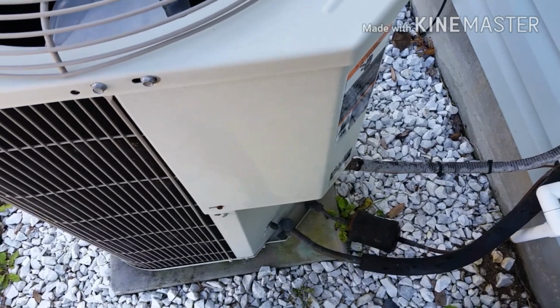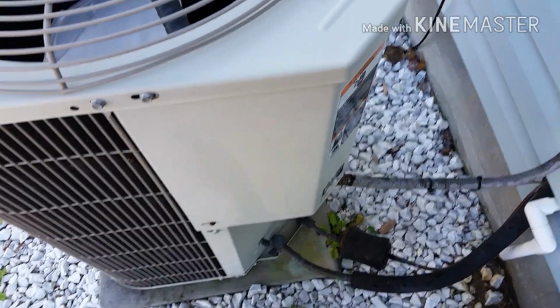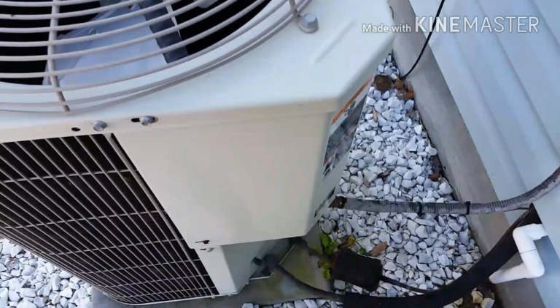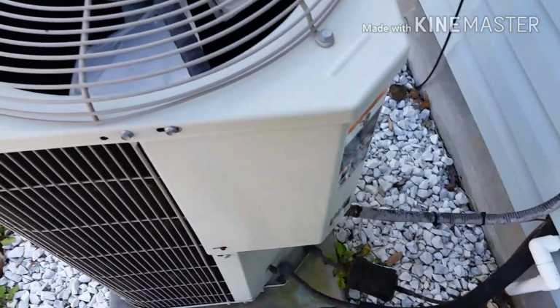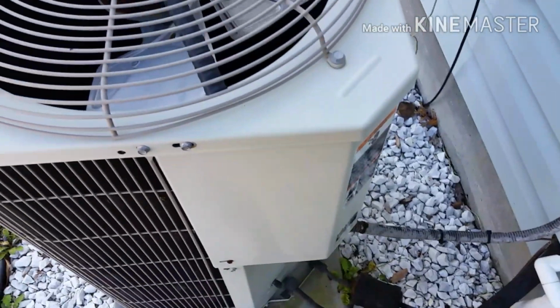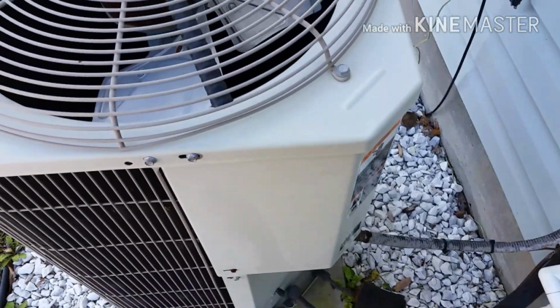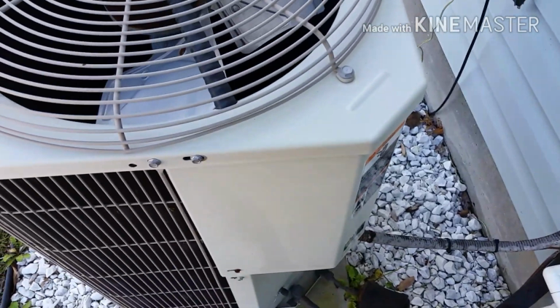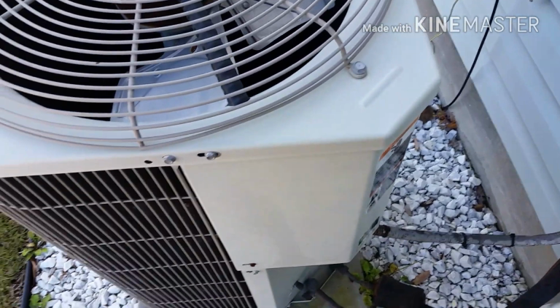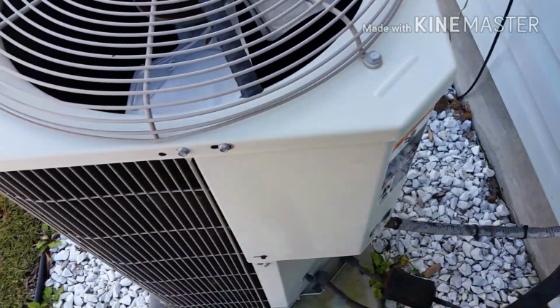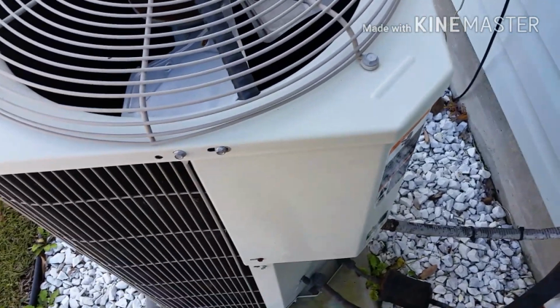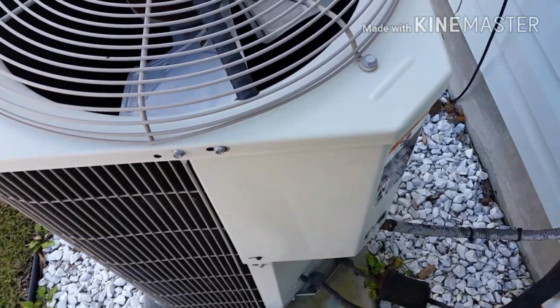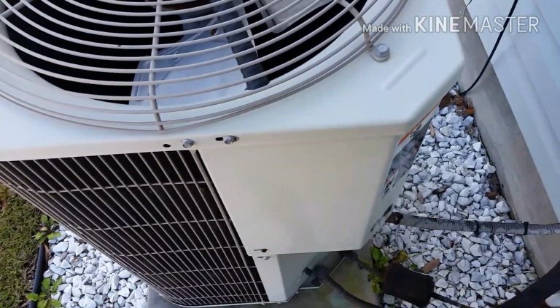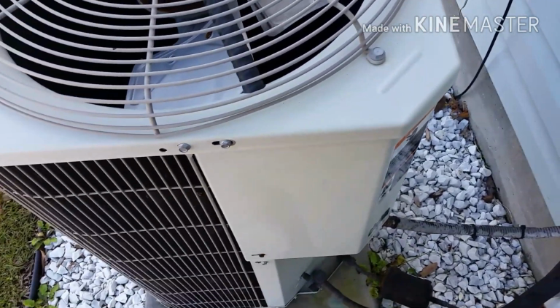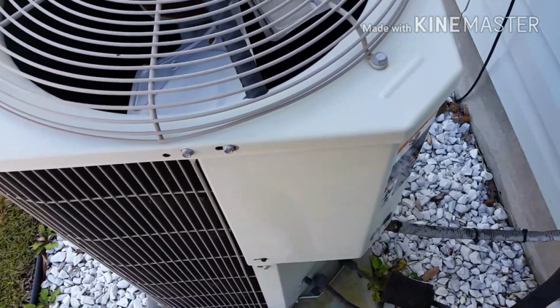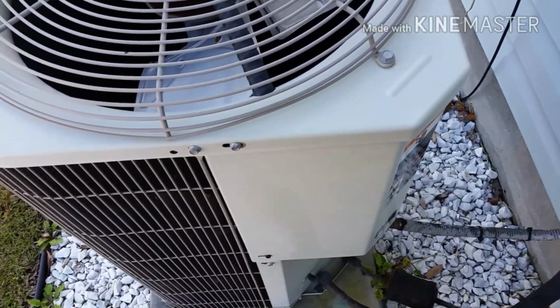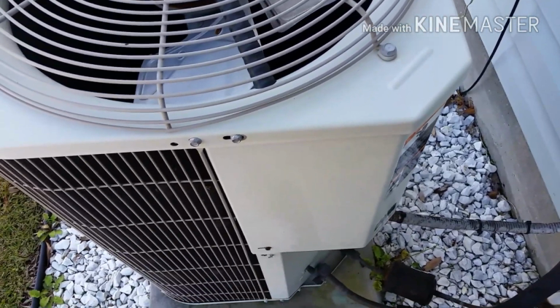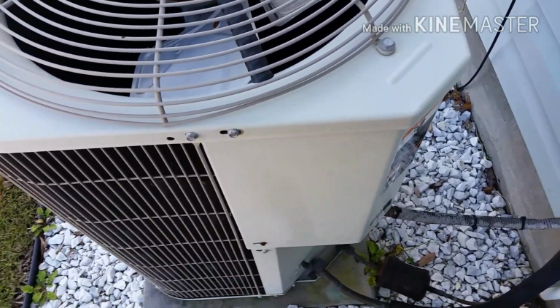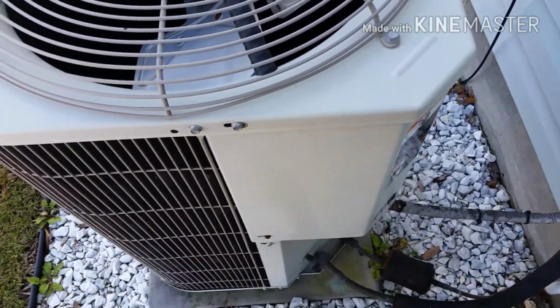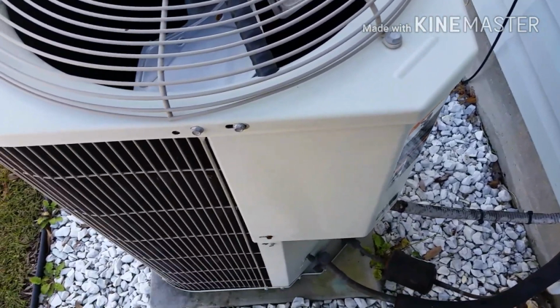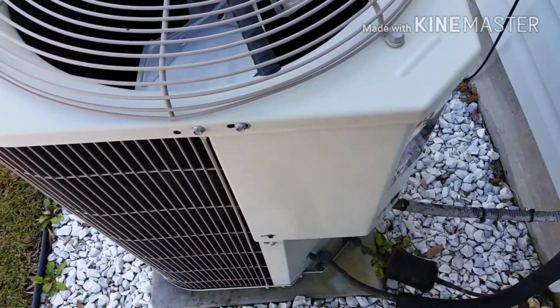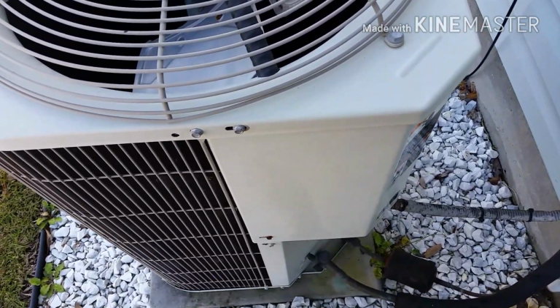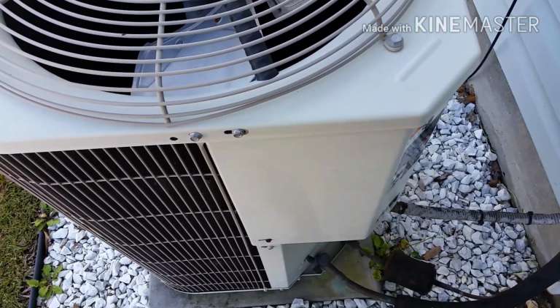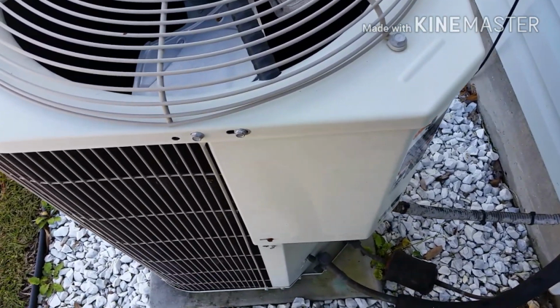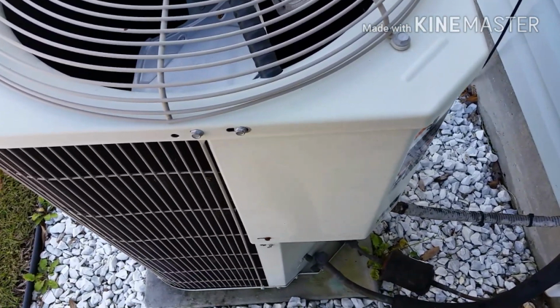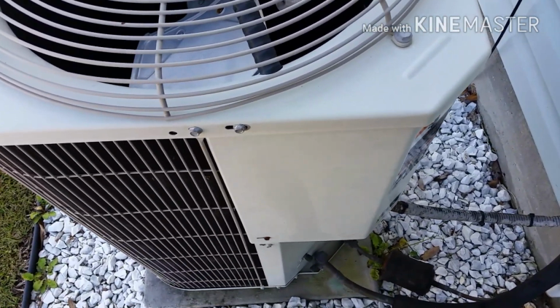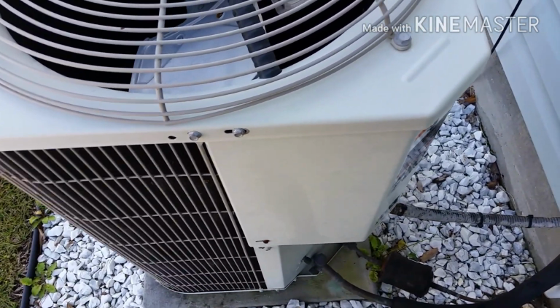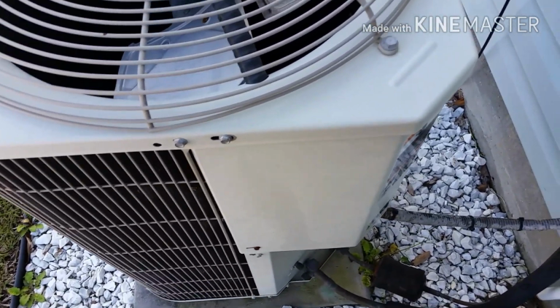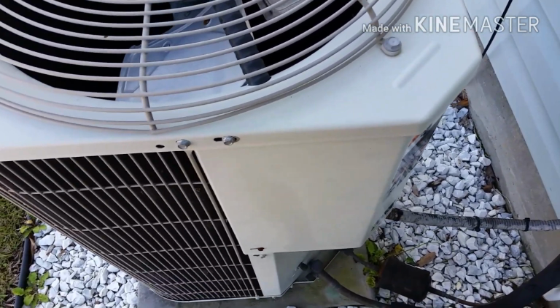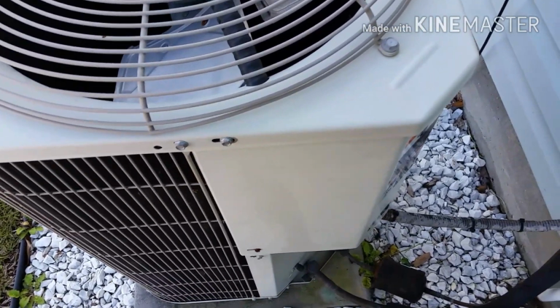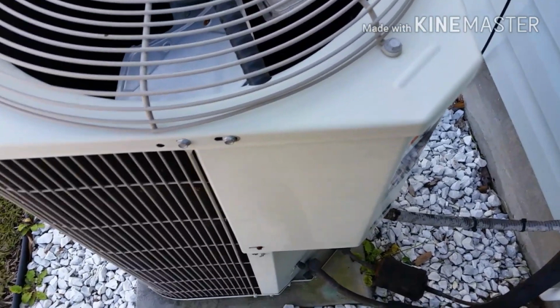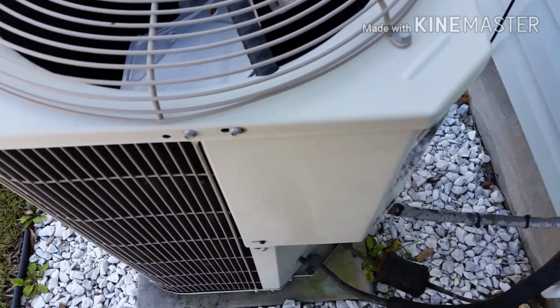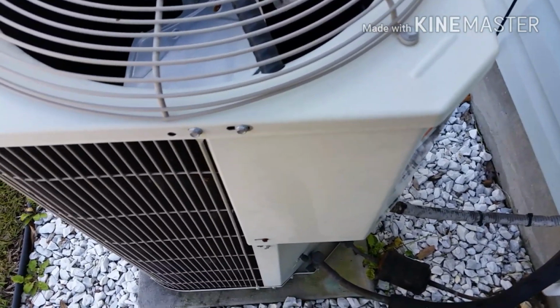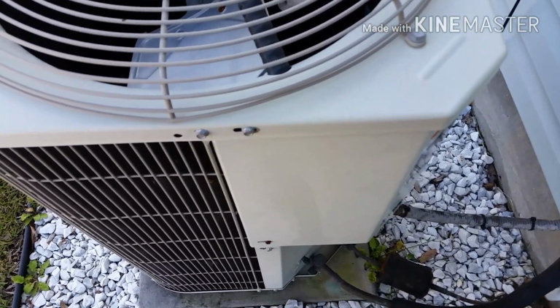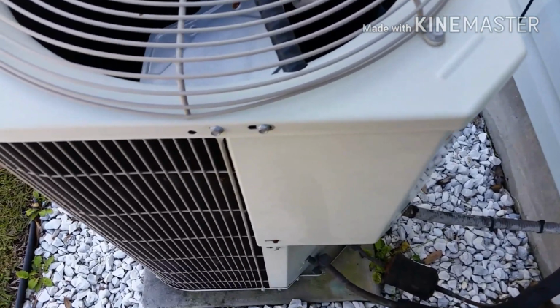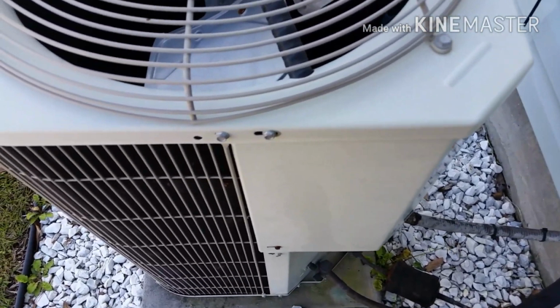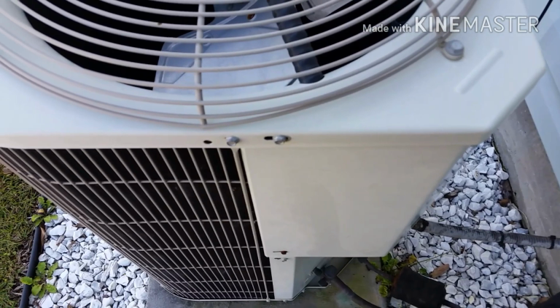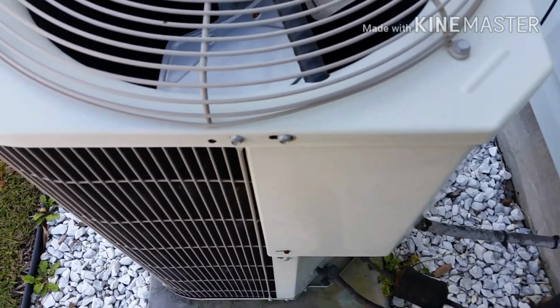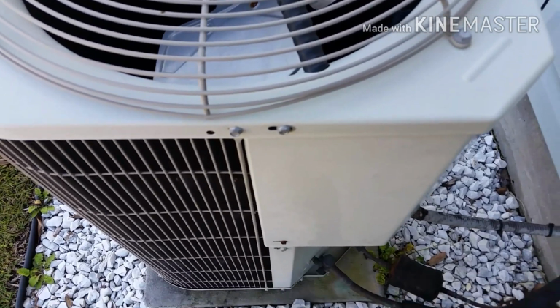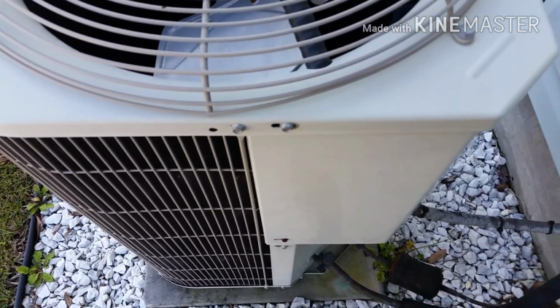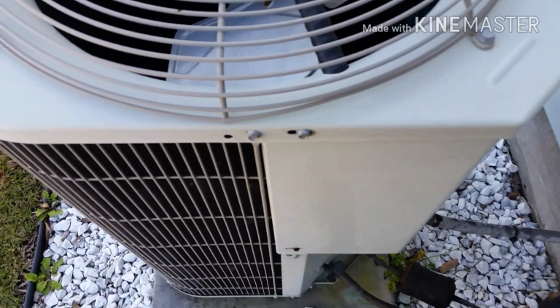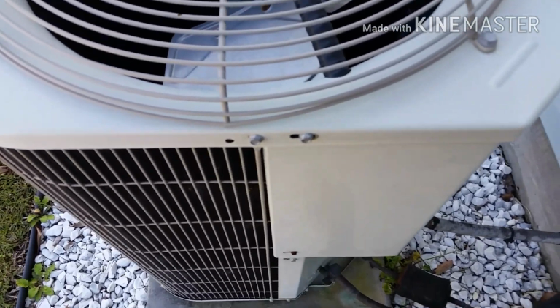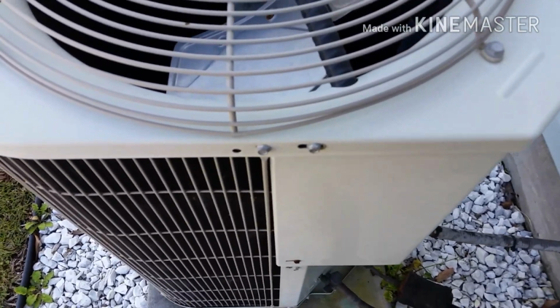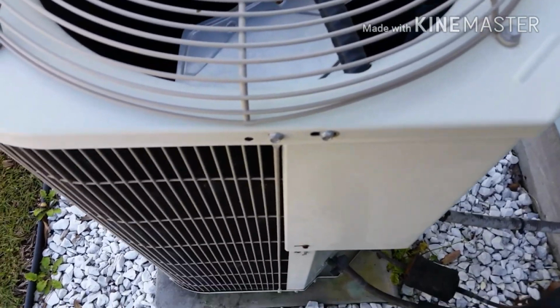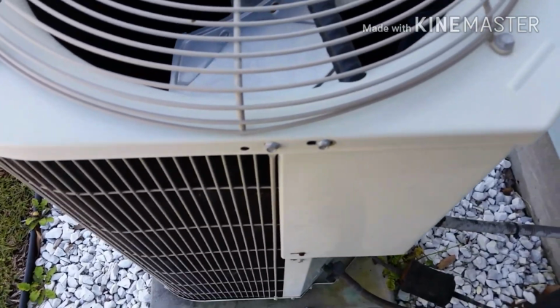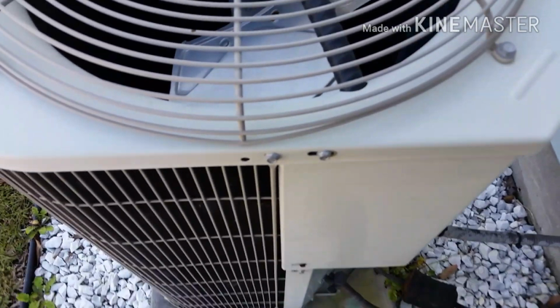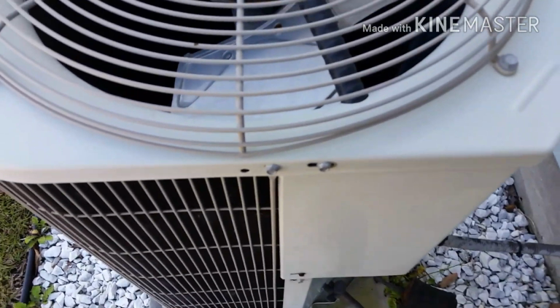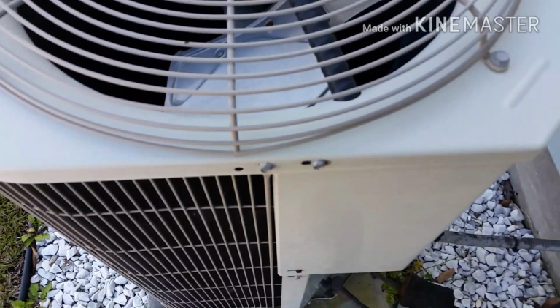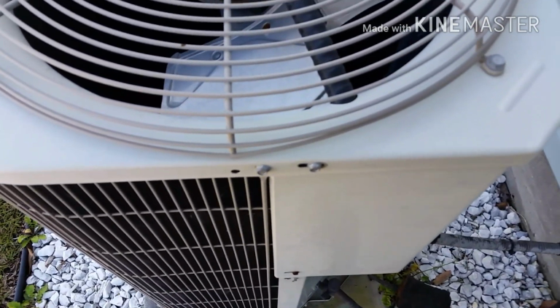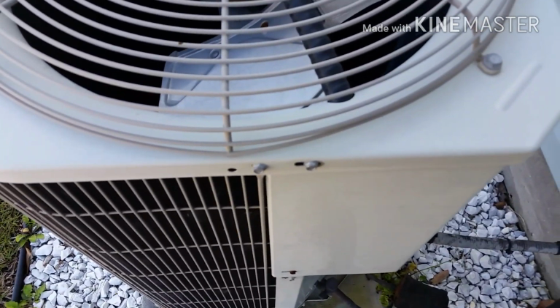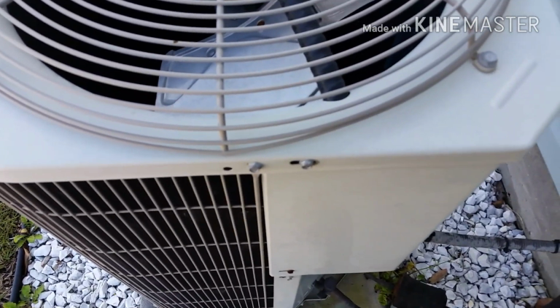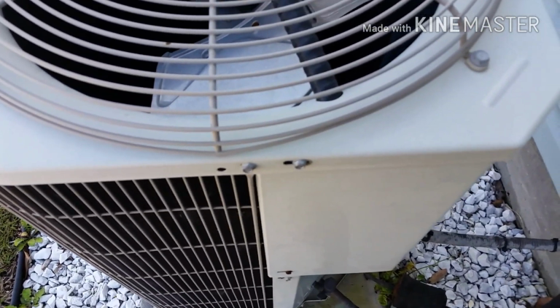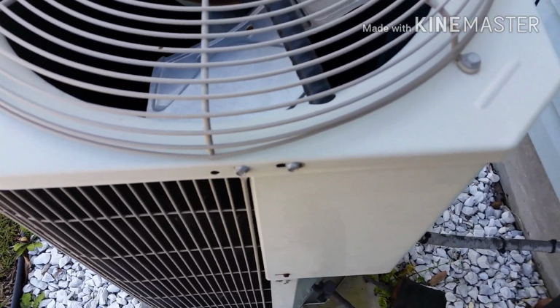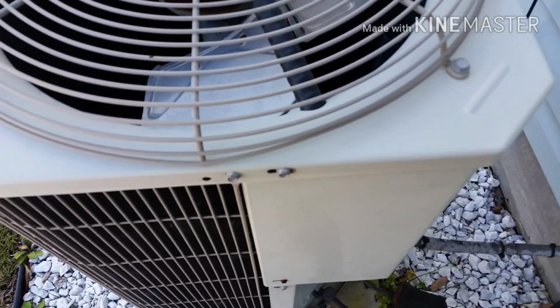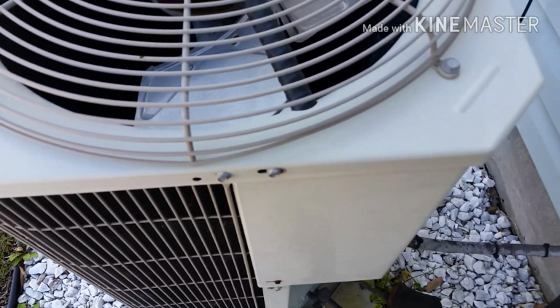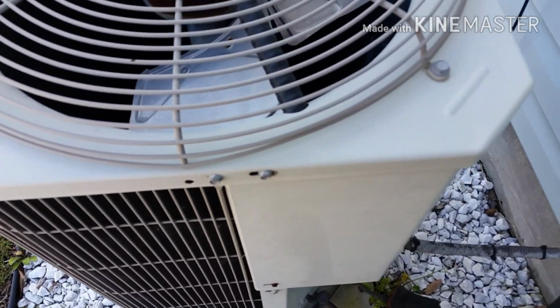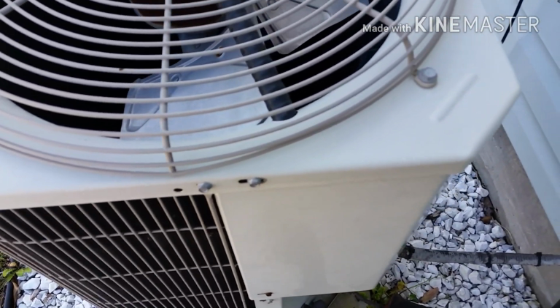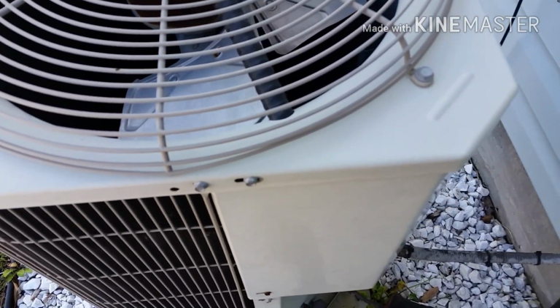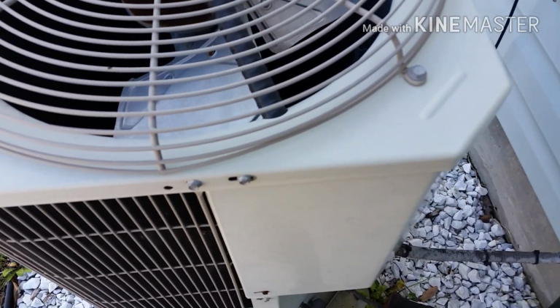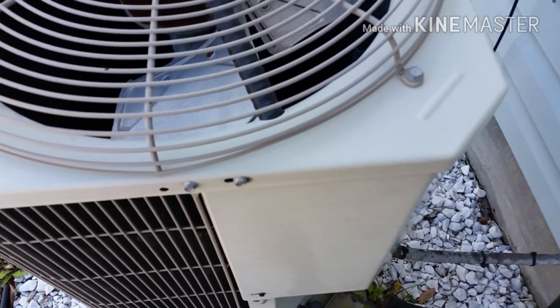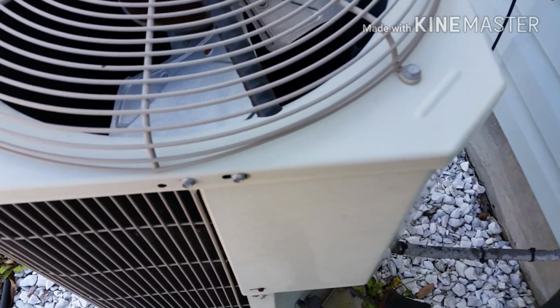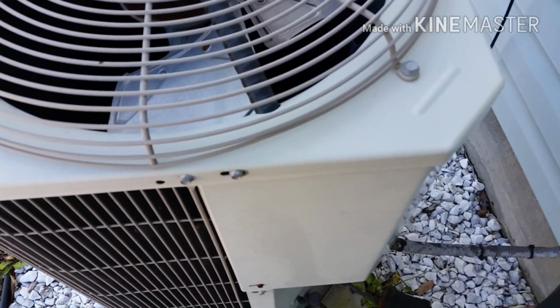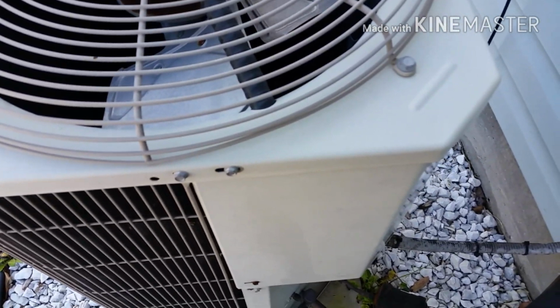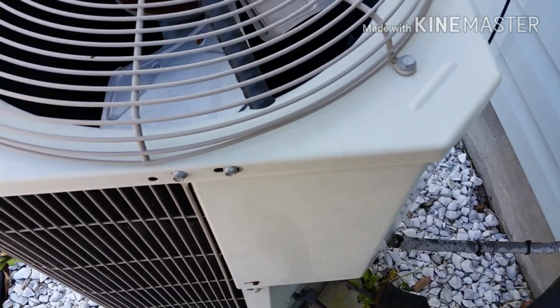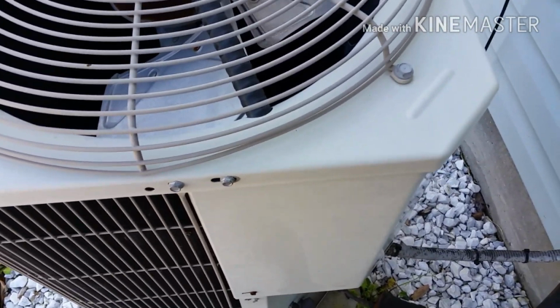Alright guys, as you saw, that 5-inch fuse was blown in that air handler. Customer called and said the system wasn't heating at all, wasn't doing anything.